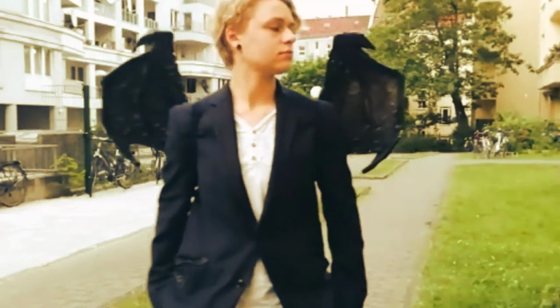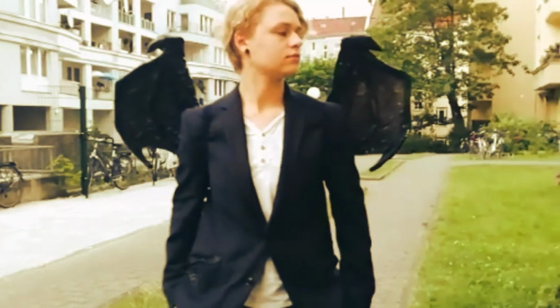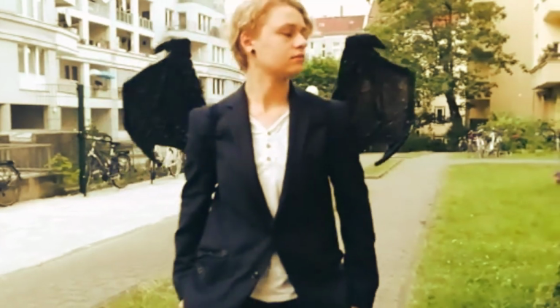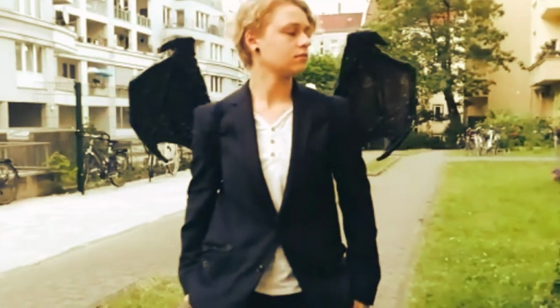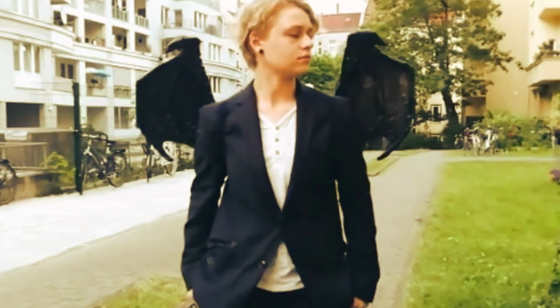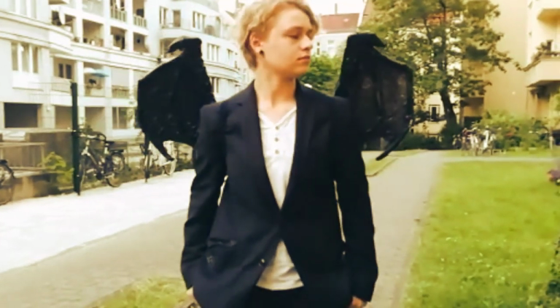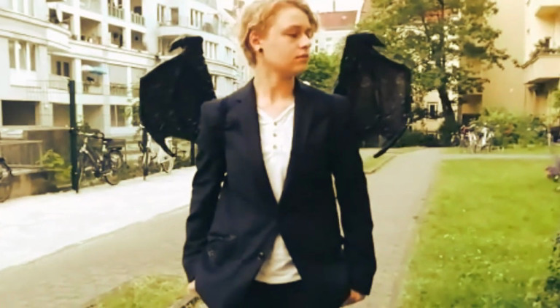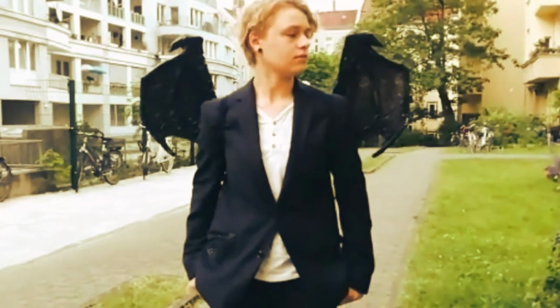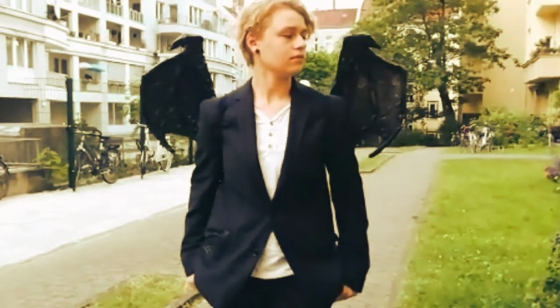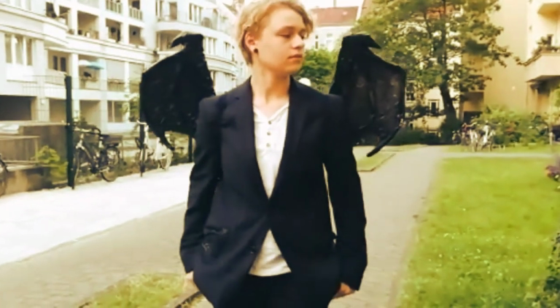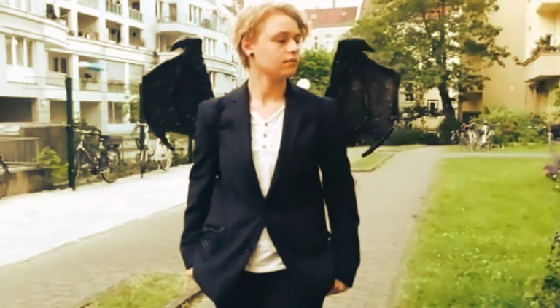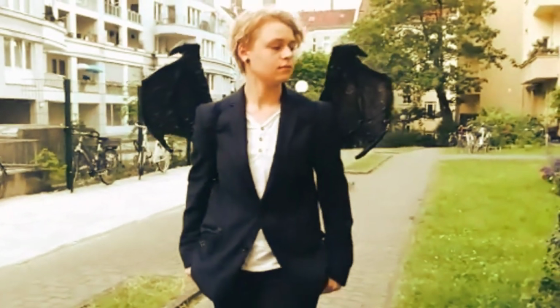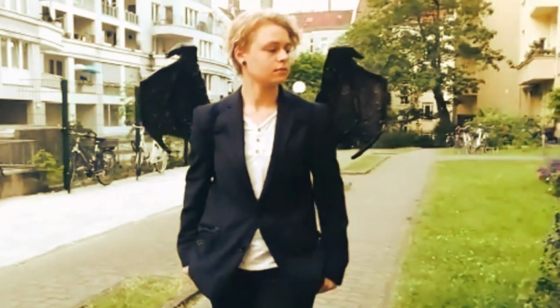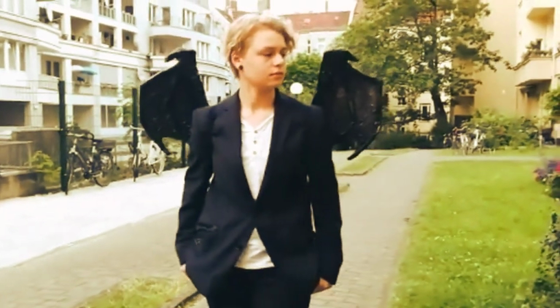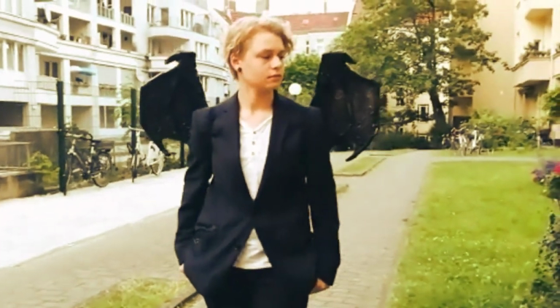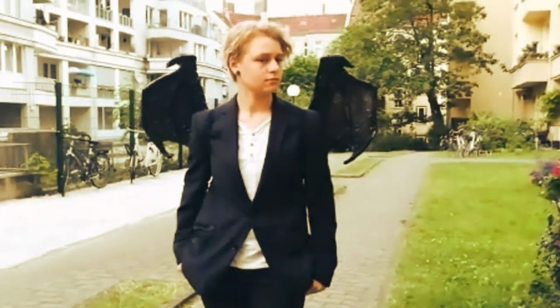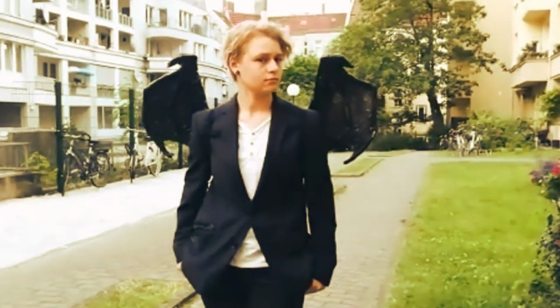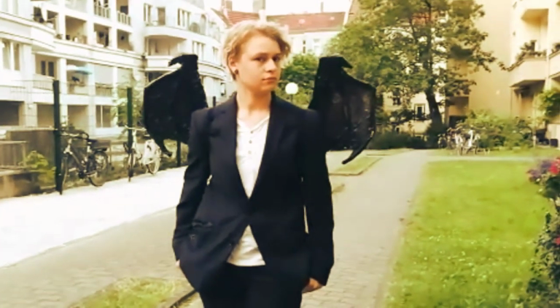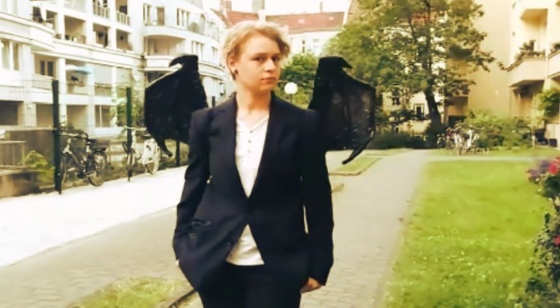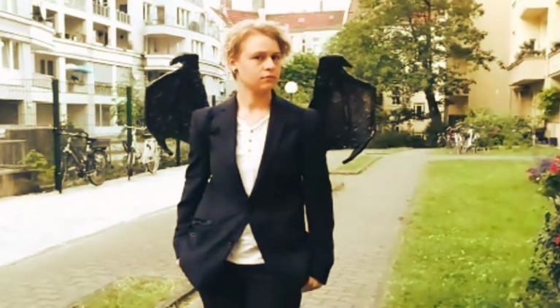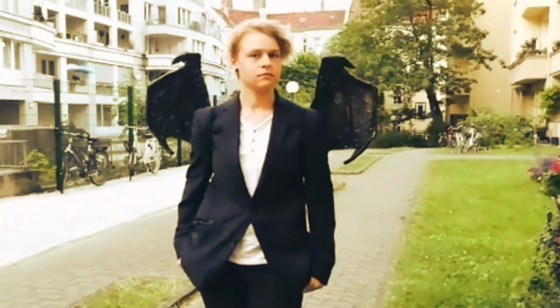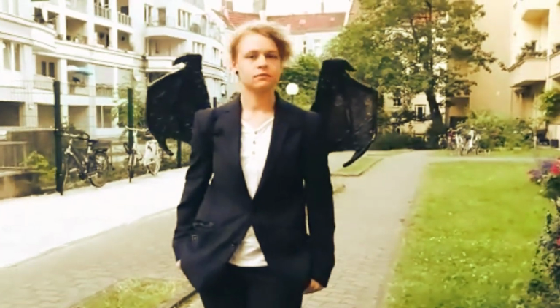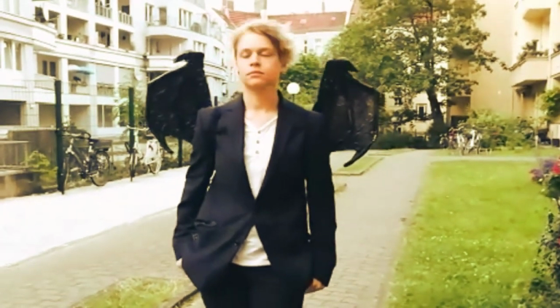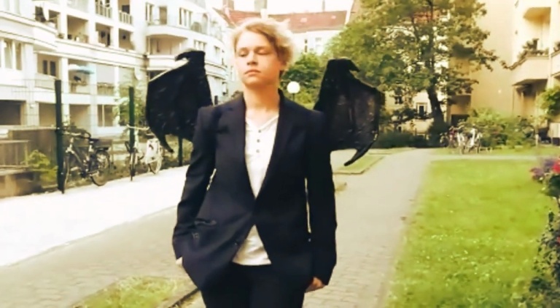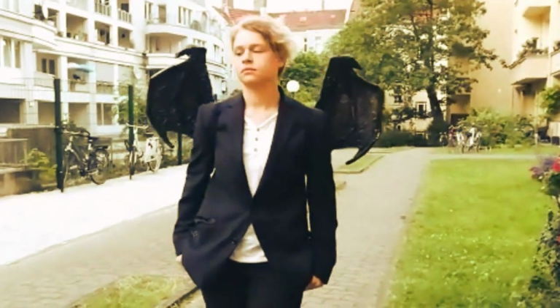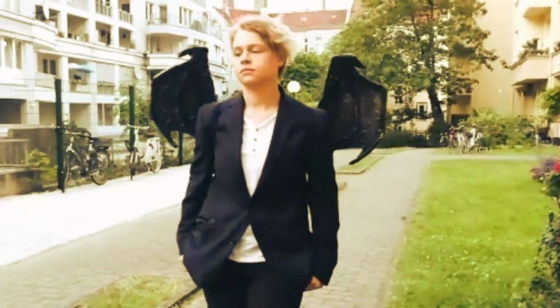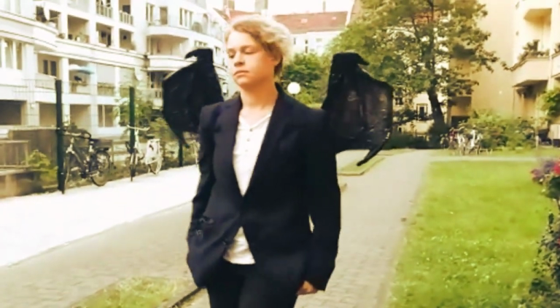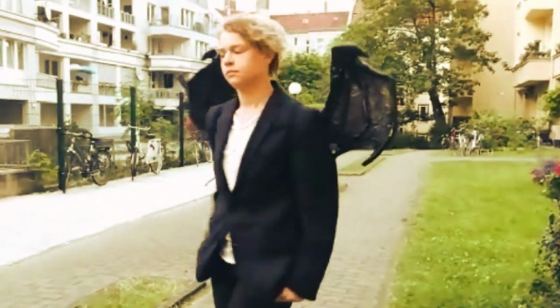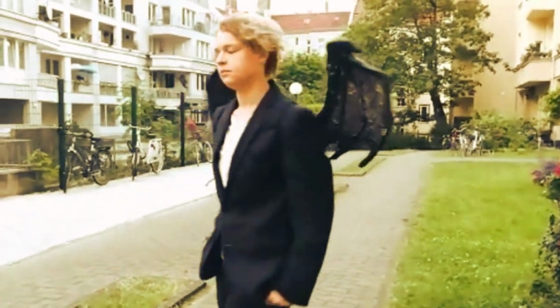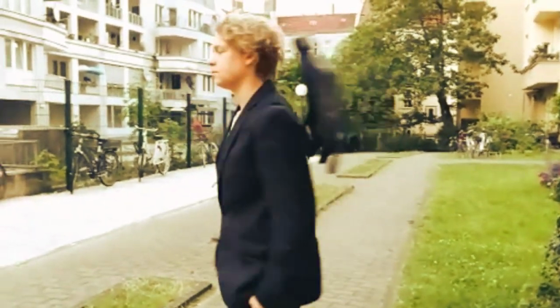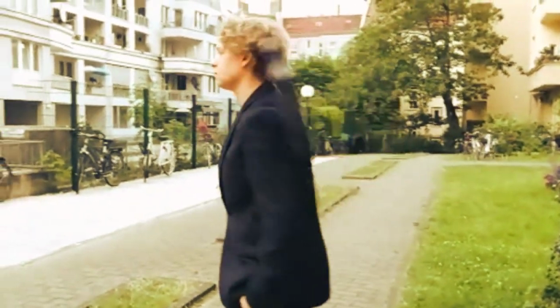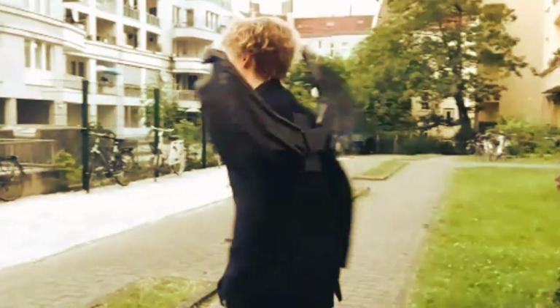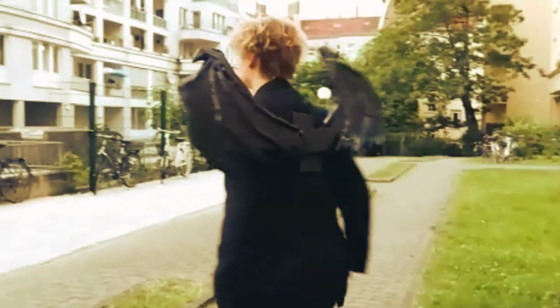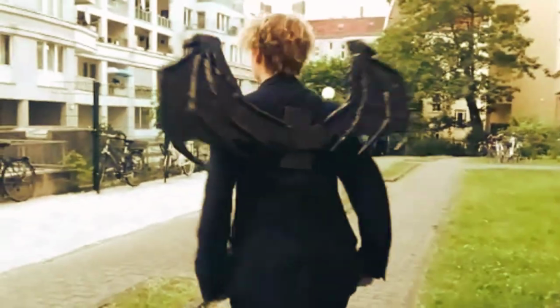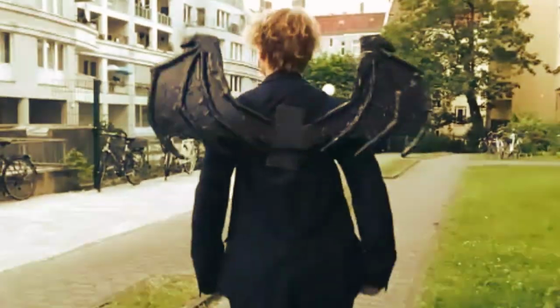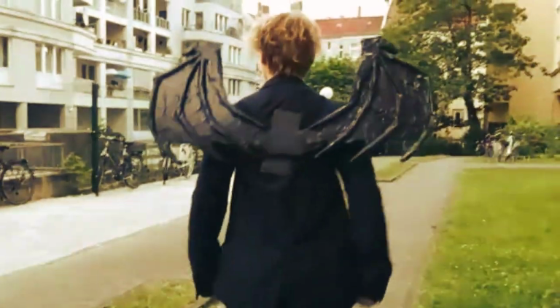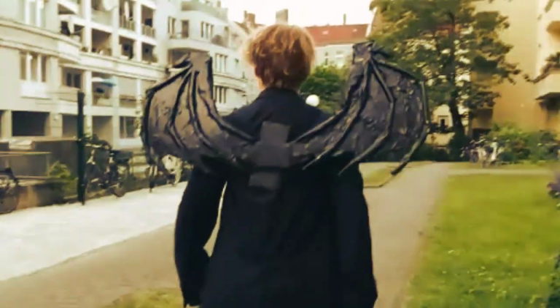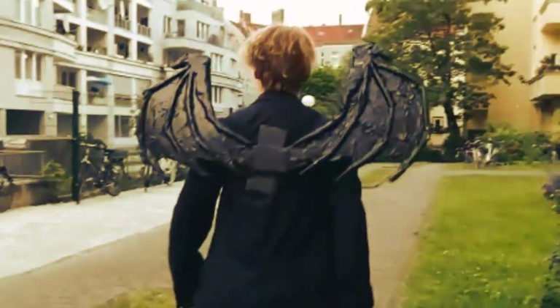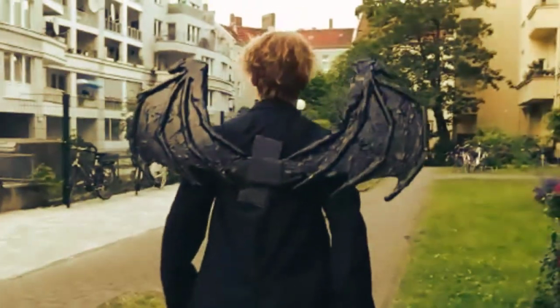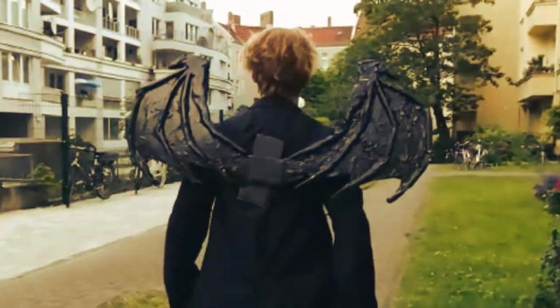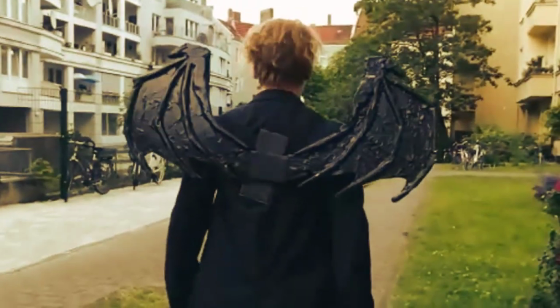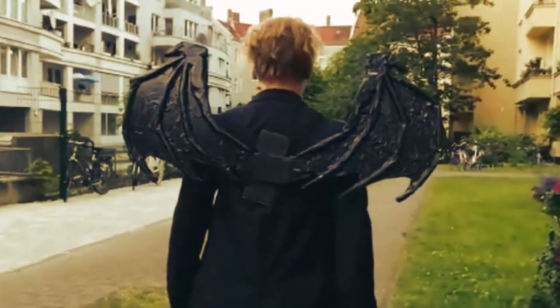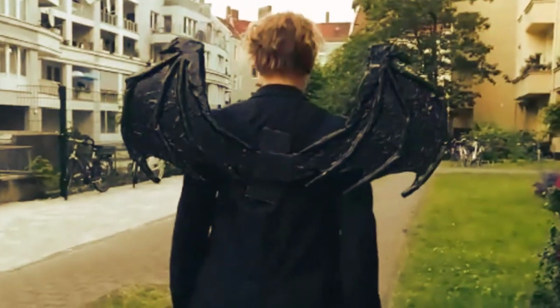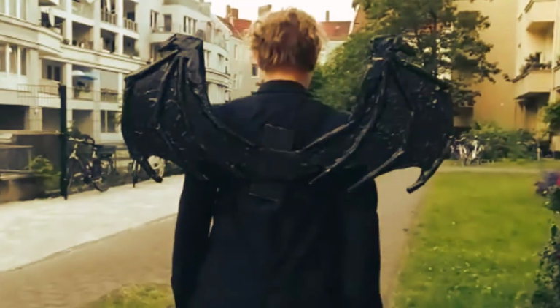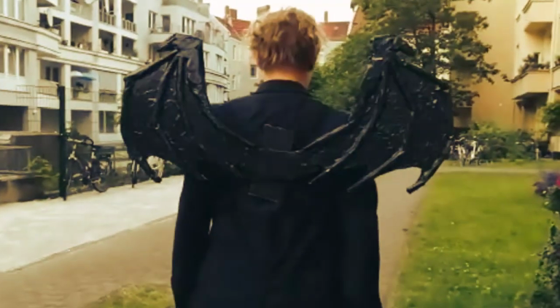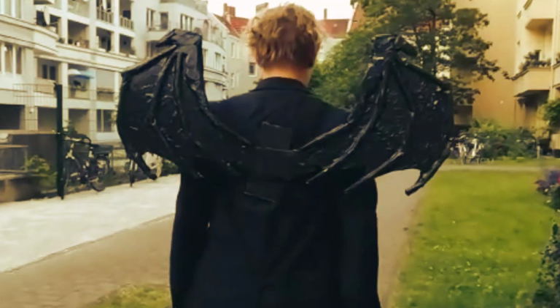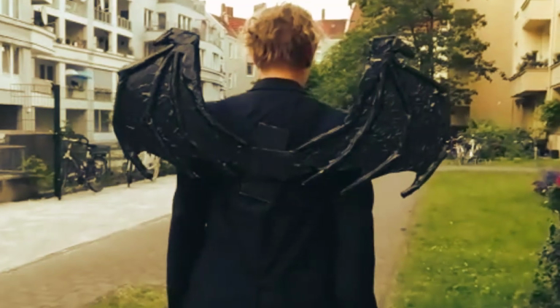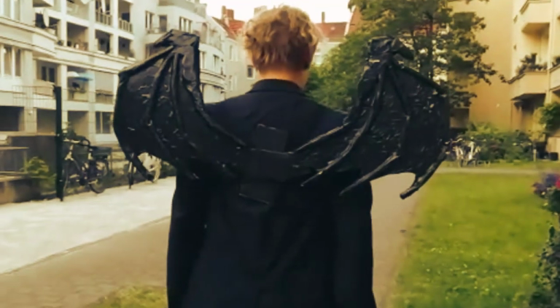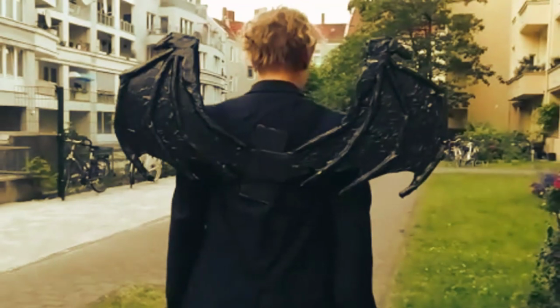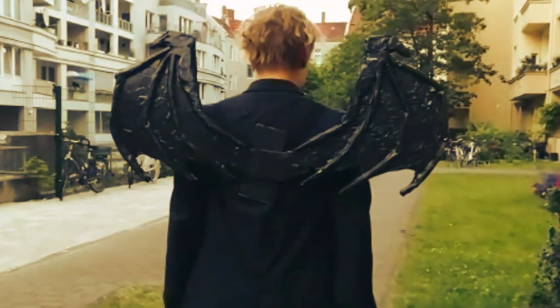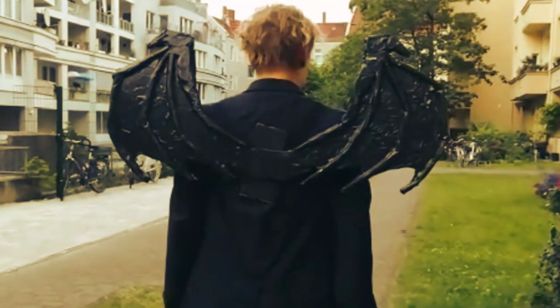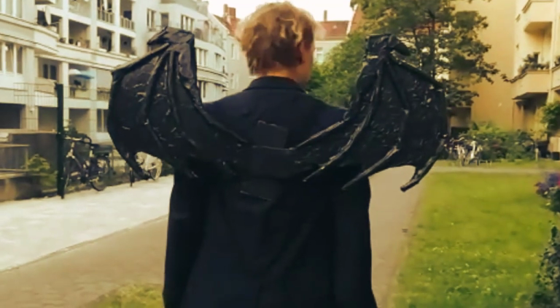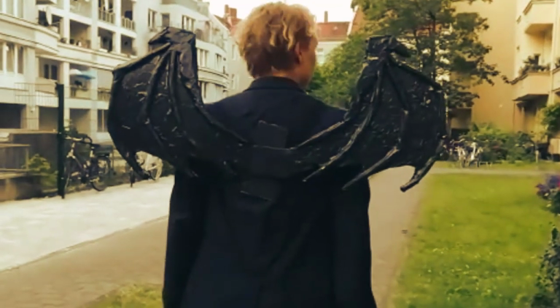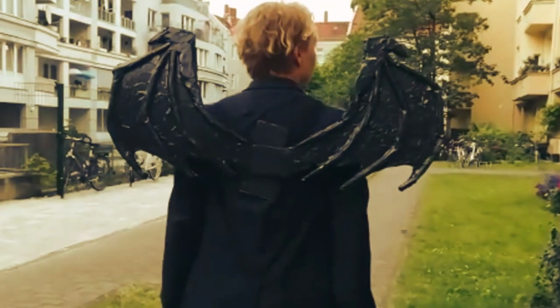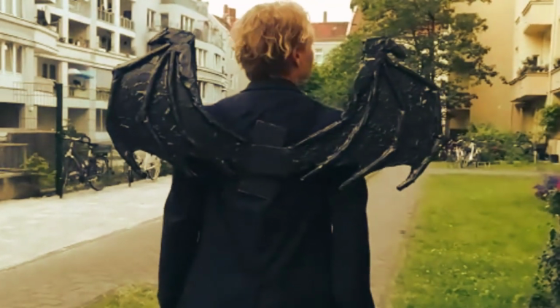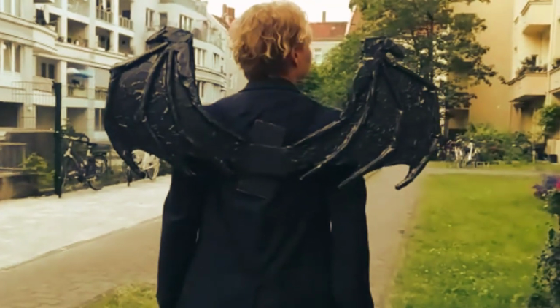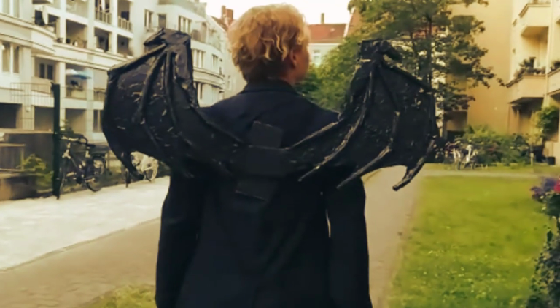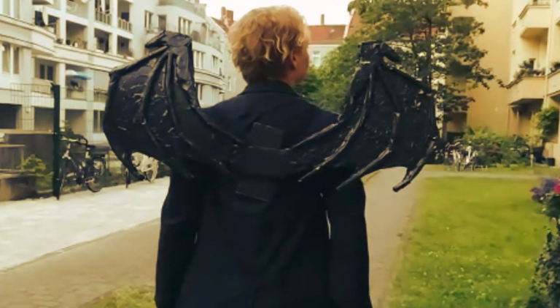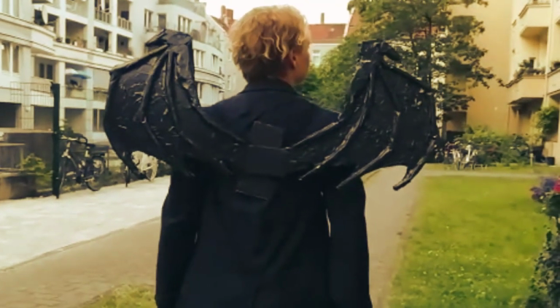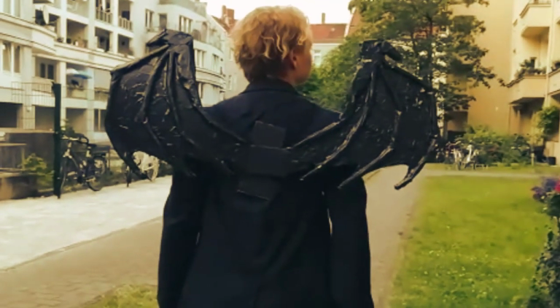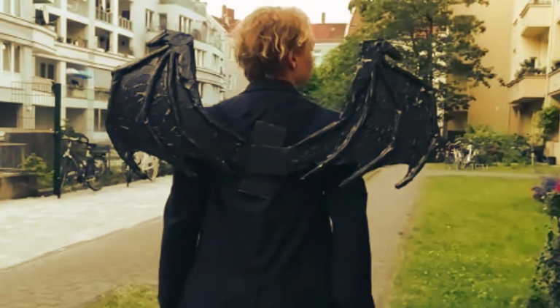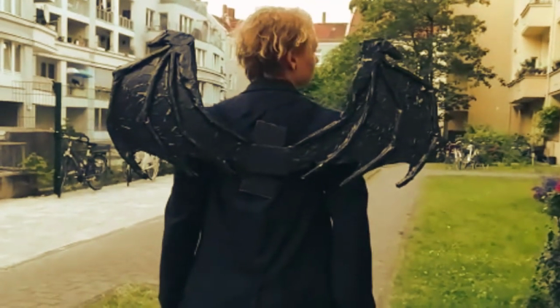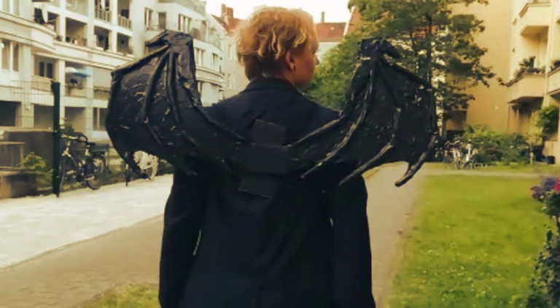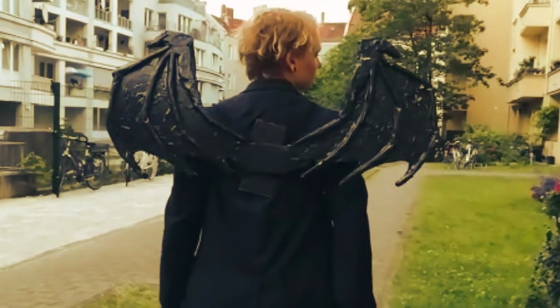Ahoy guys, in this video I will show you how to make your own demon or bad wings for cosplay.